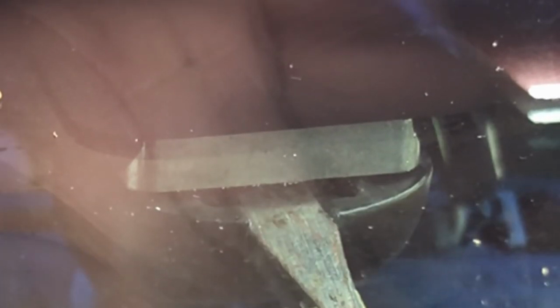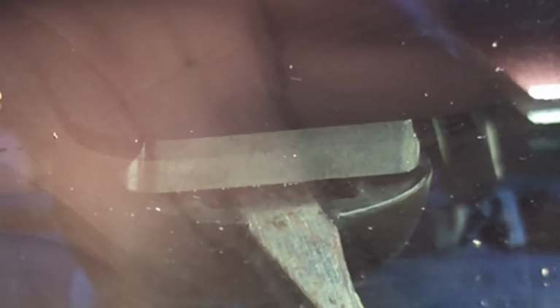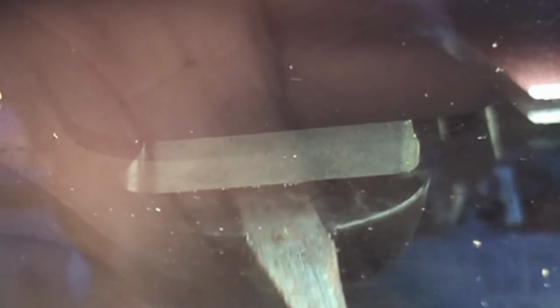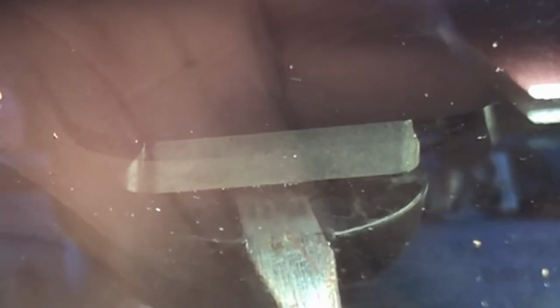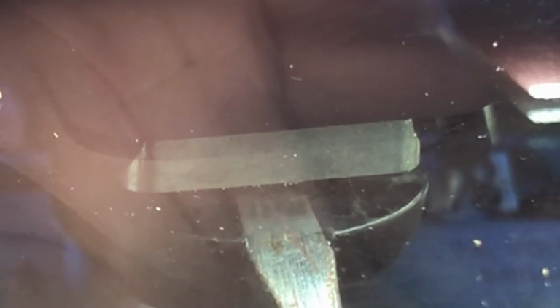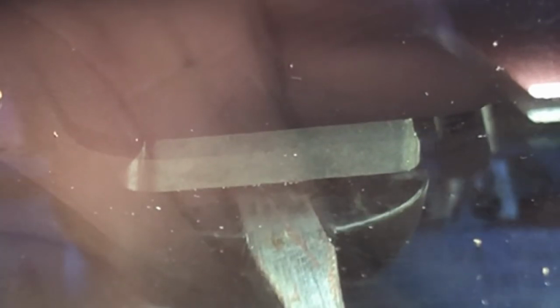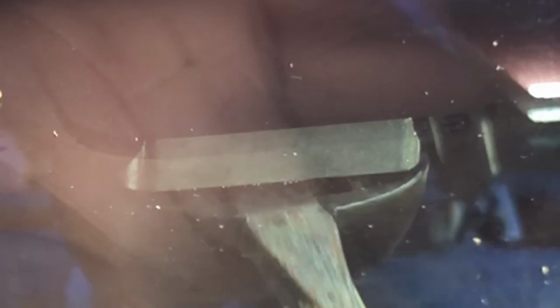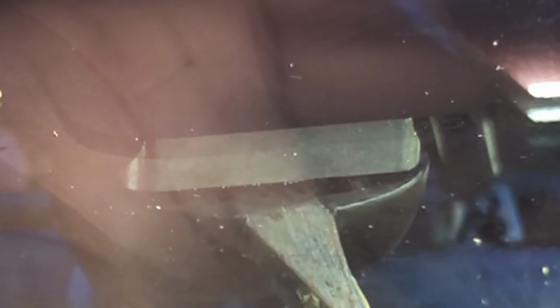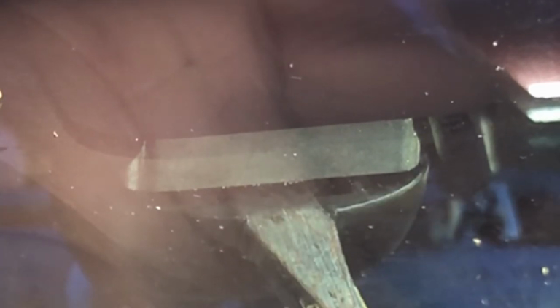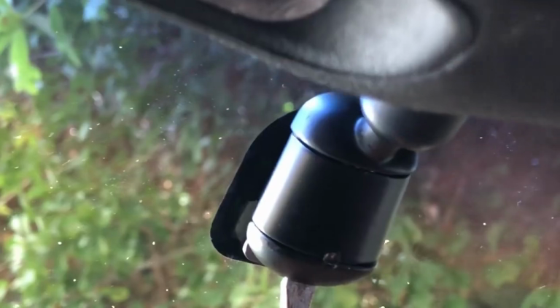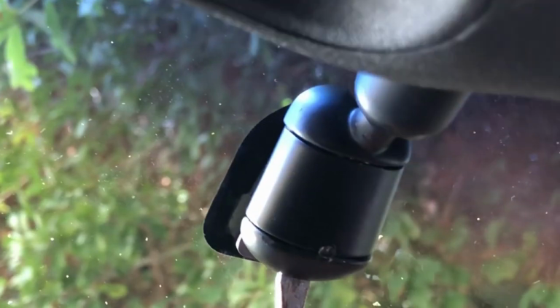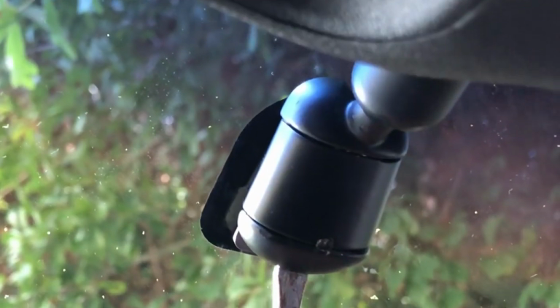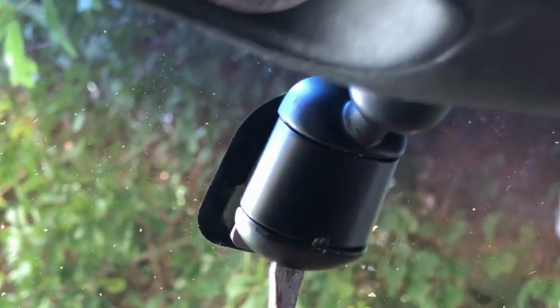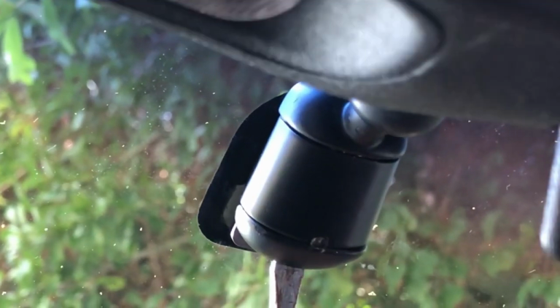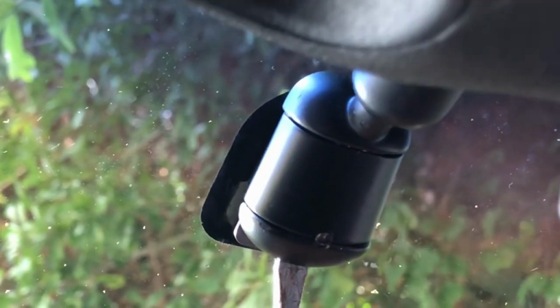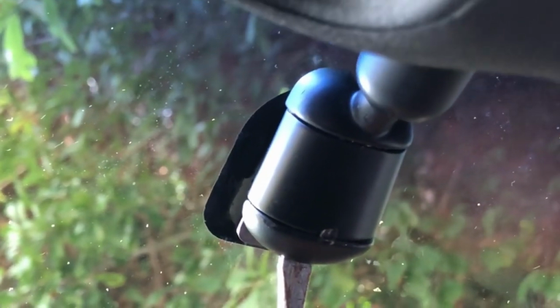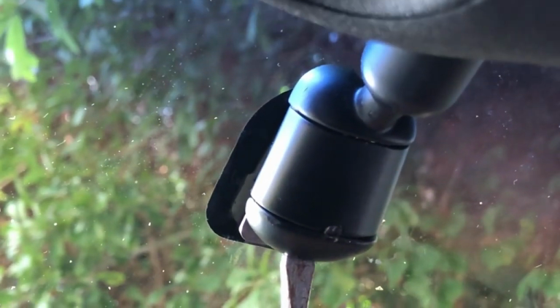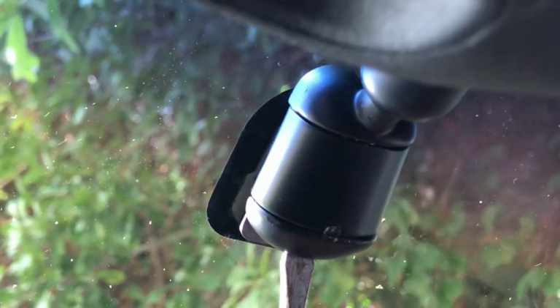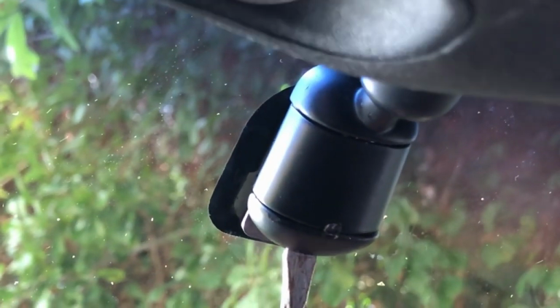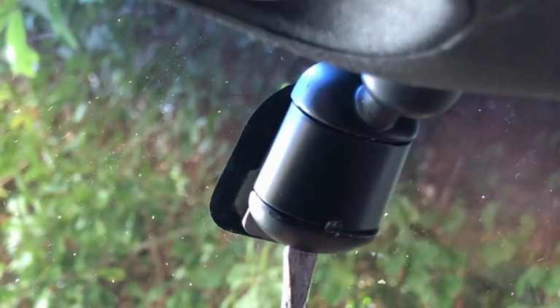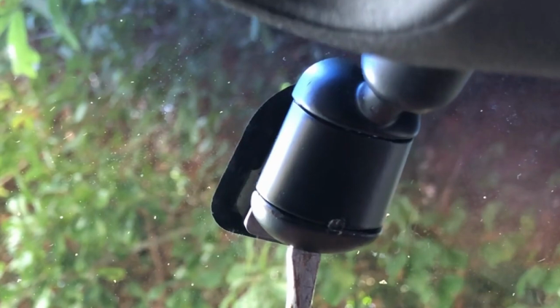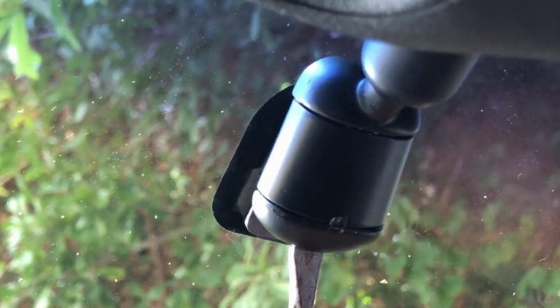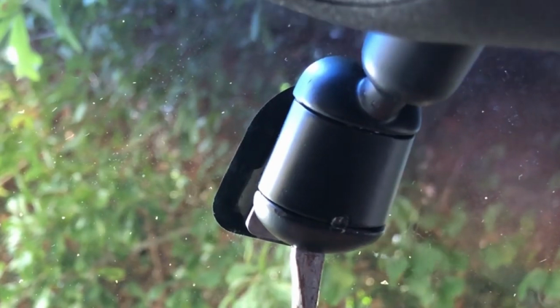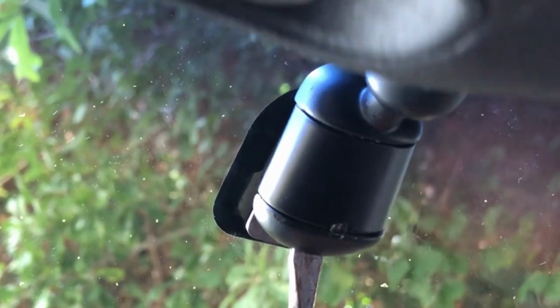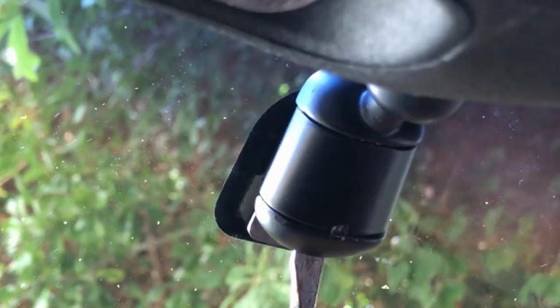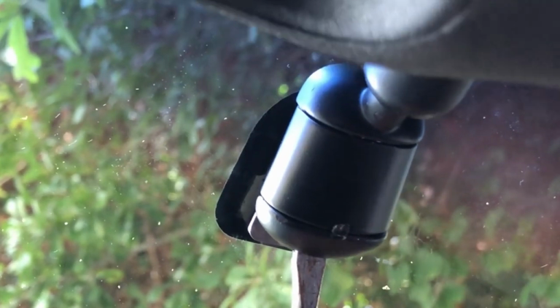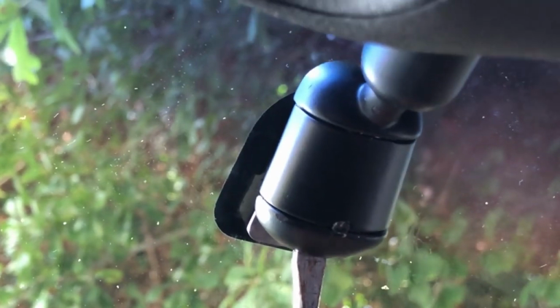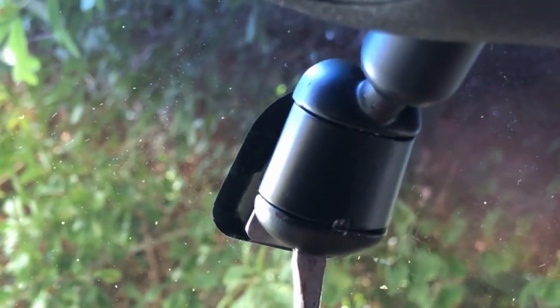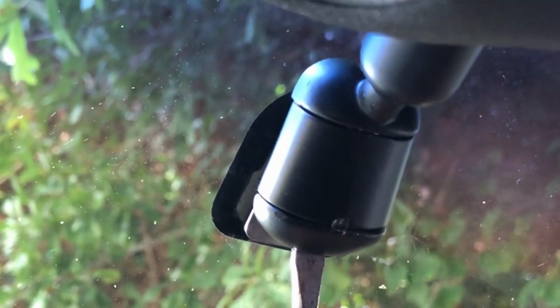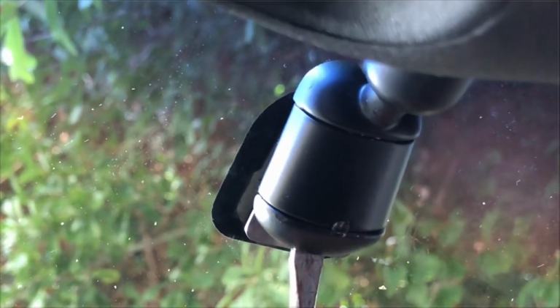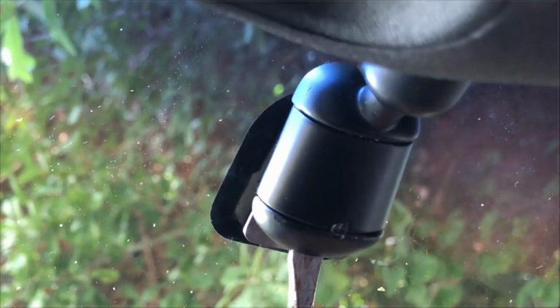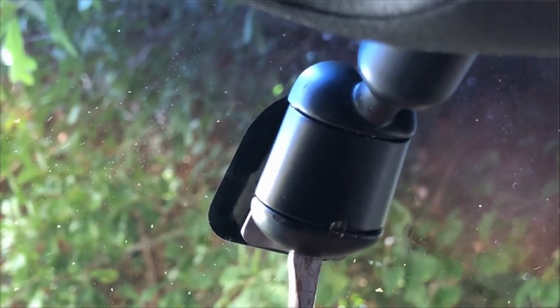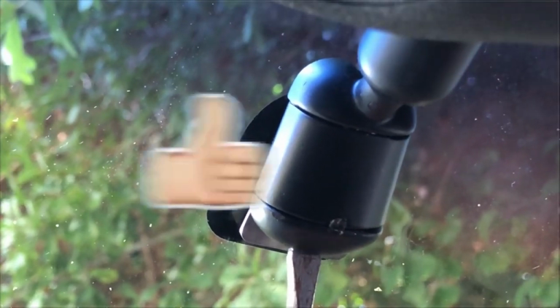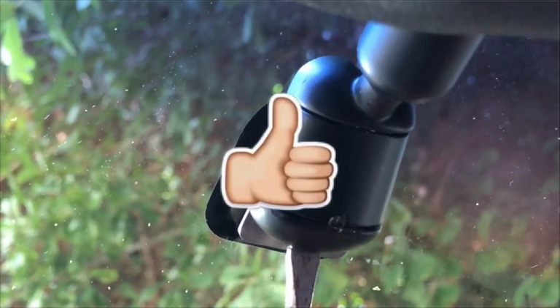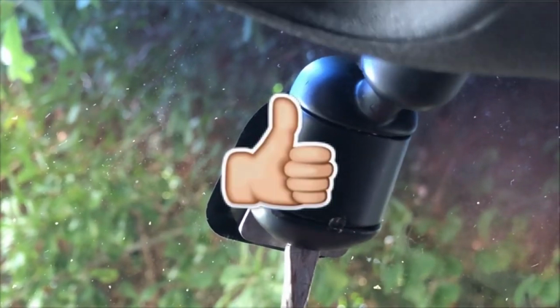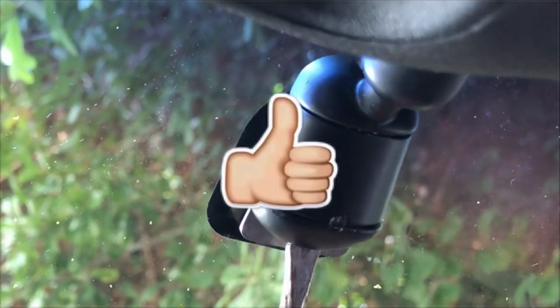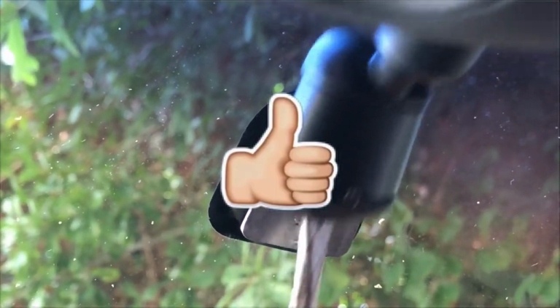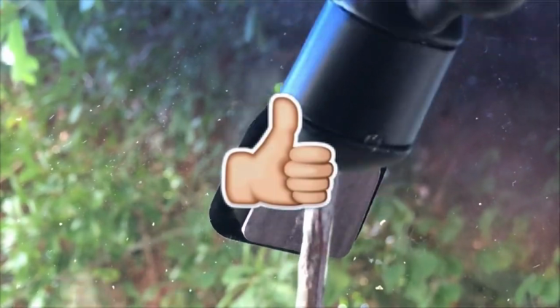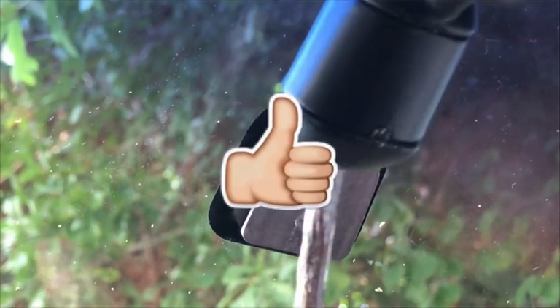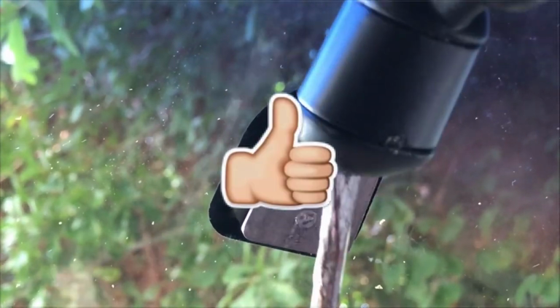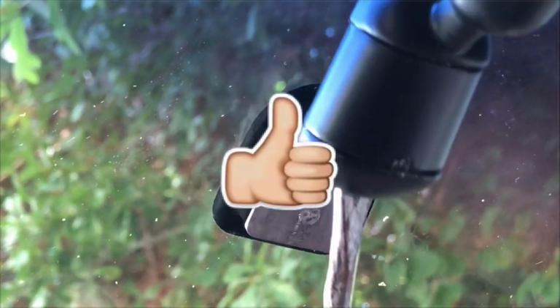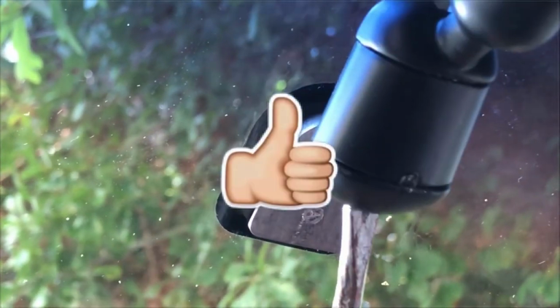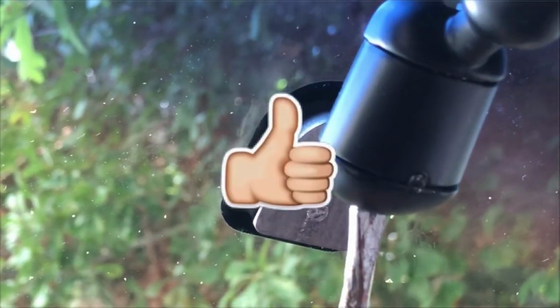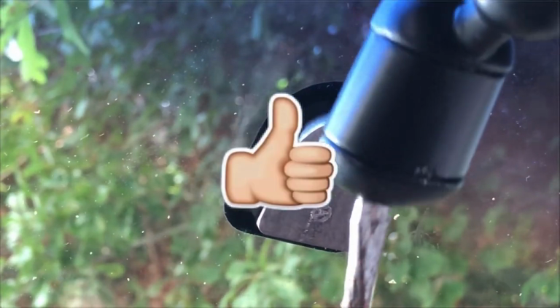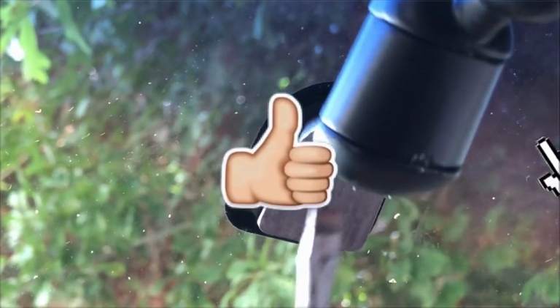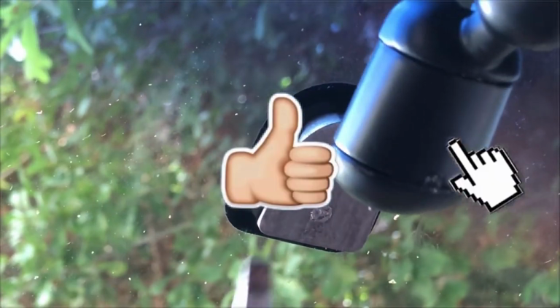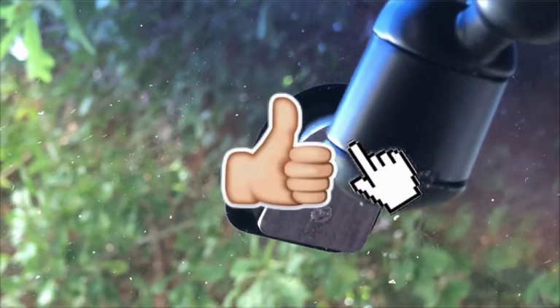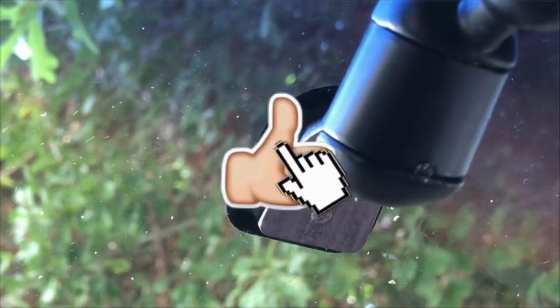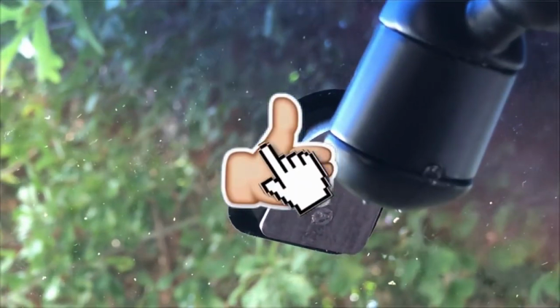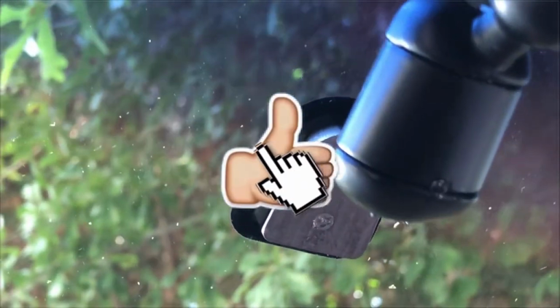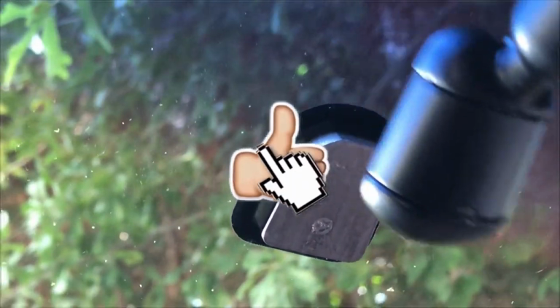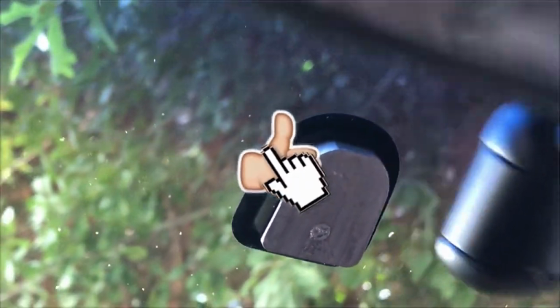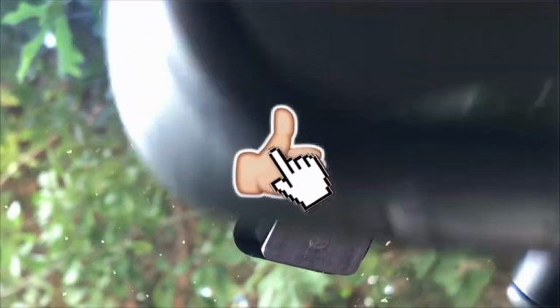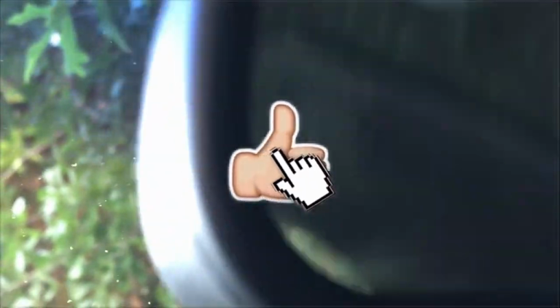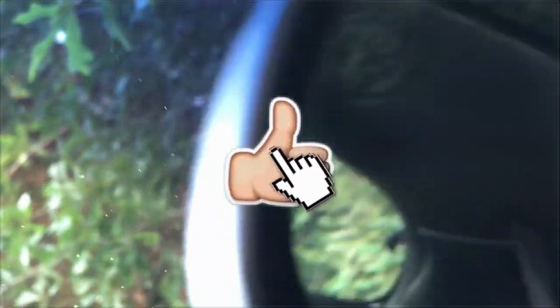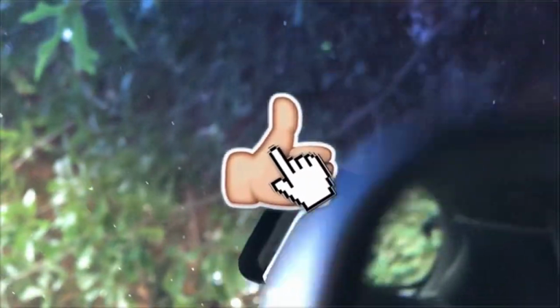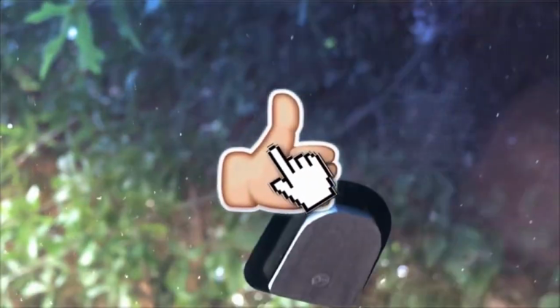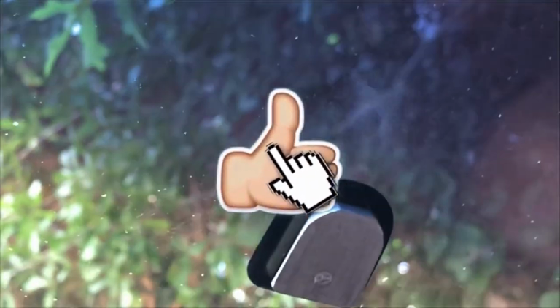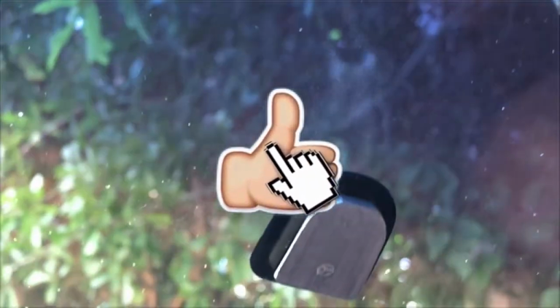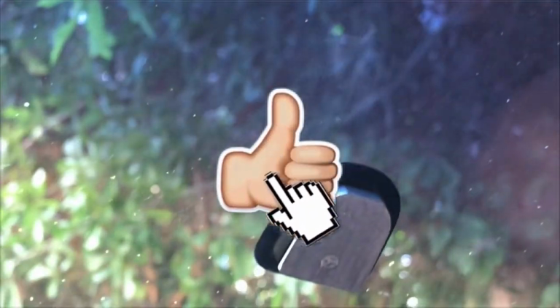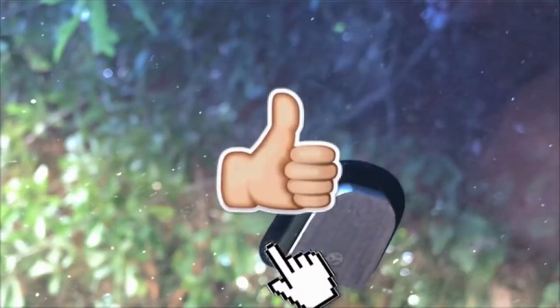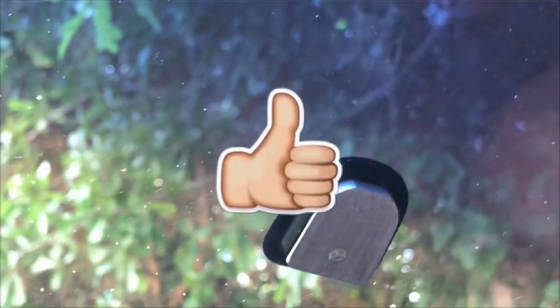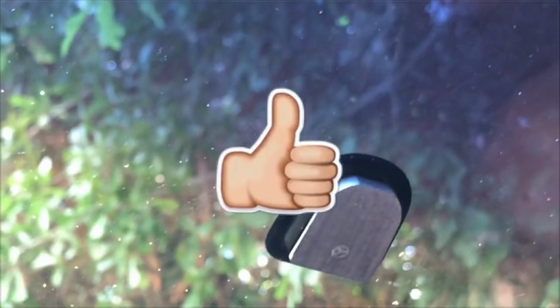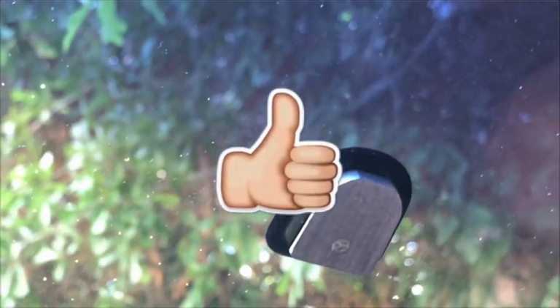If you found this video to be helpful, give it a thumbs up and please subscribe.